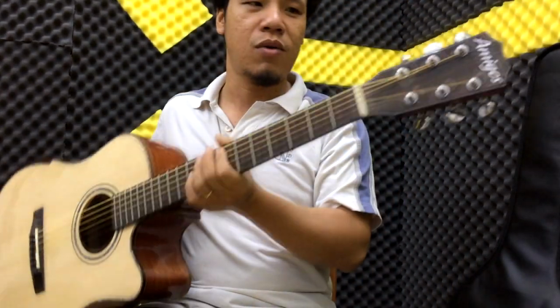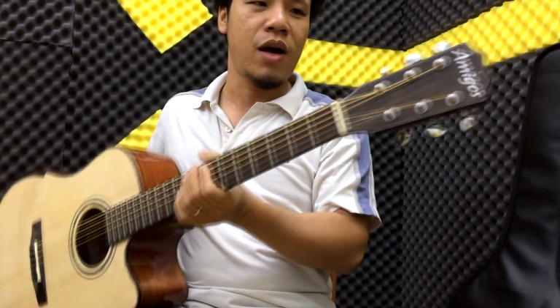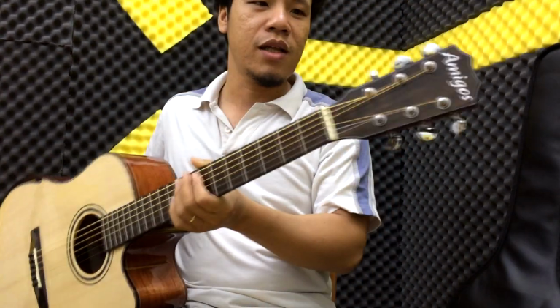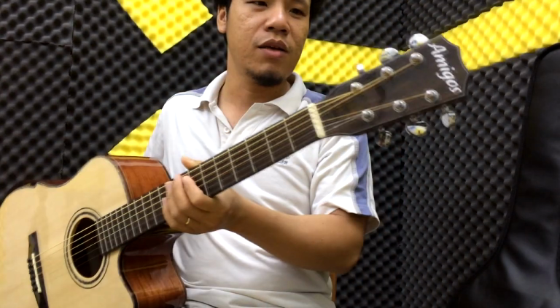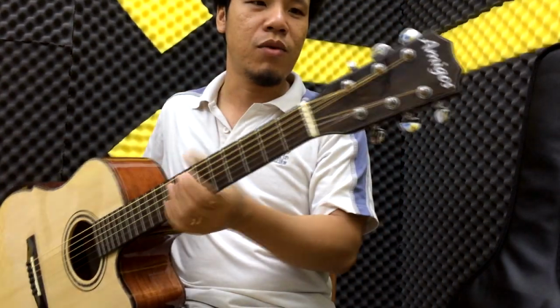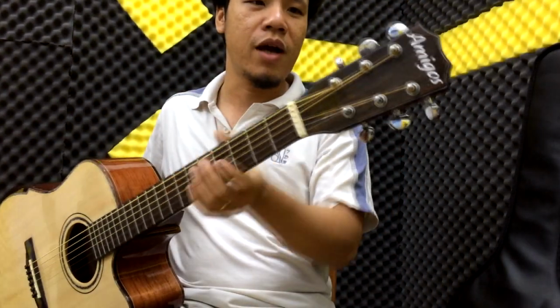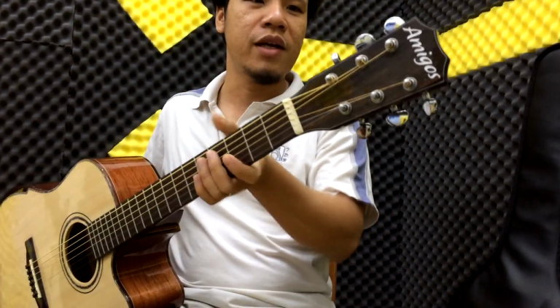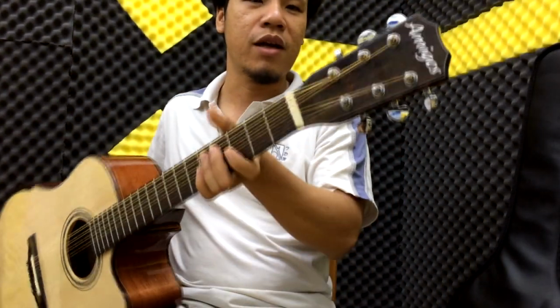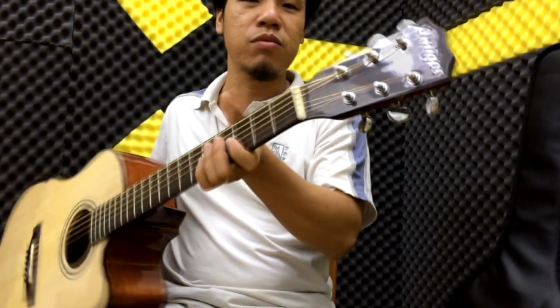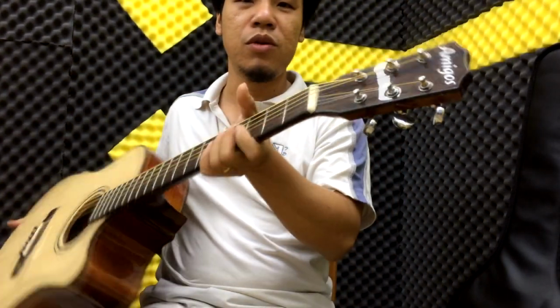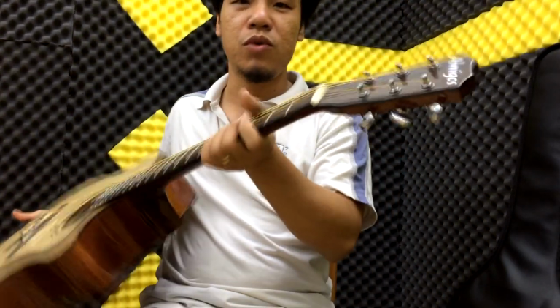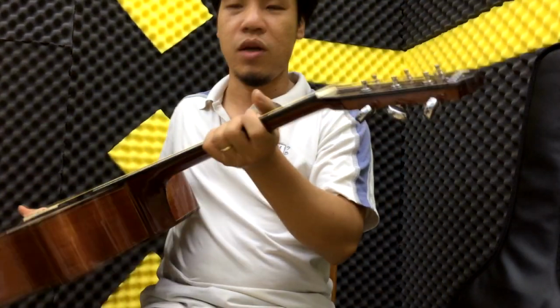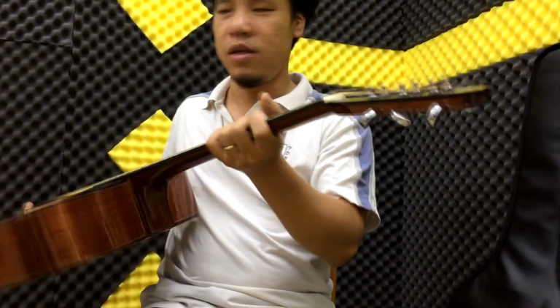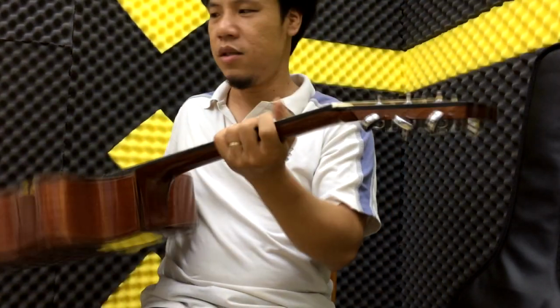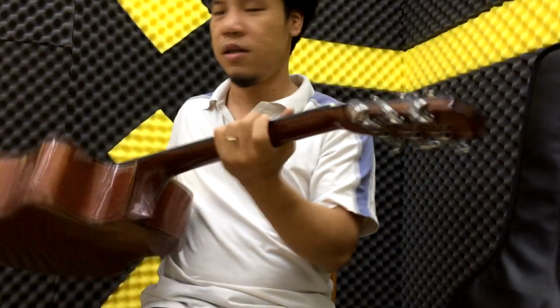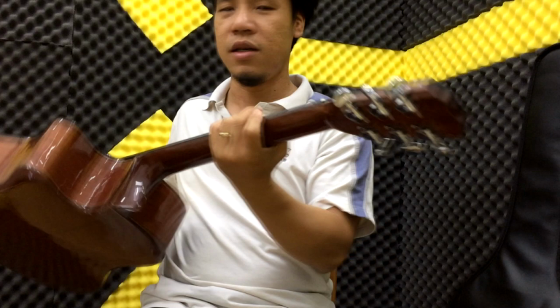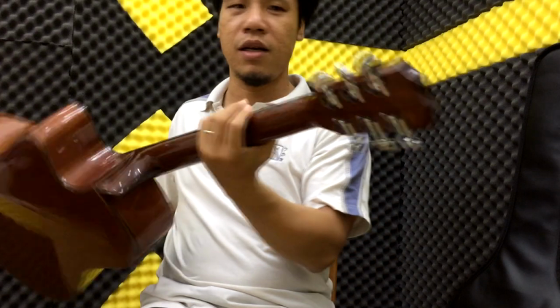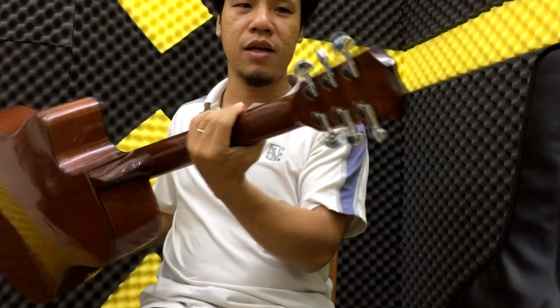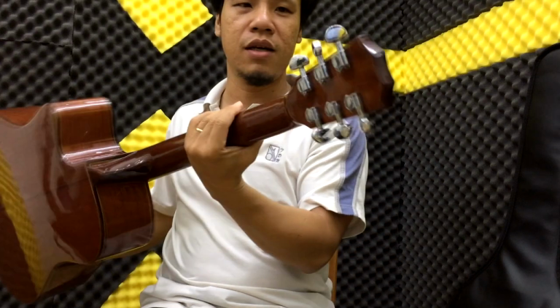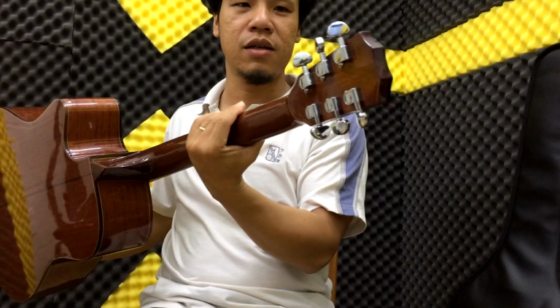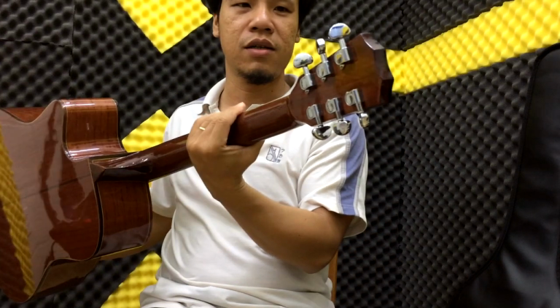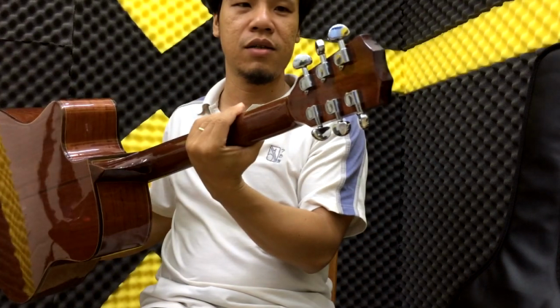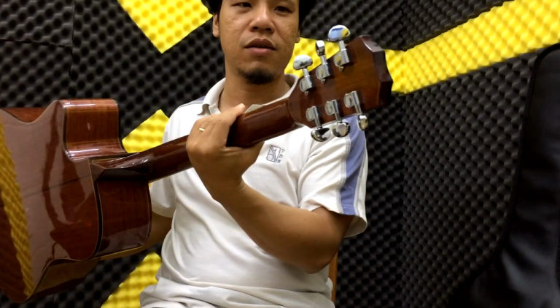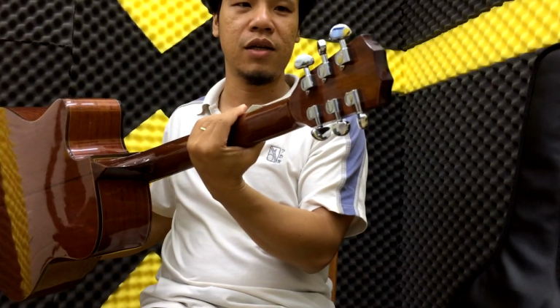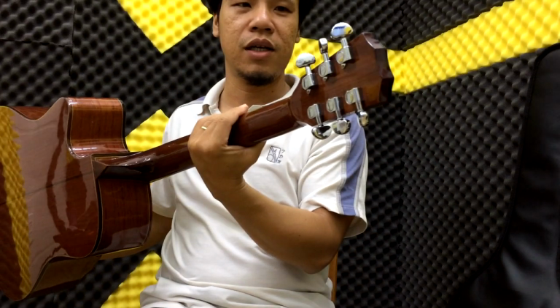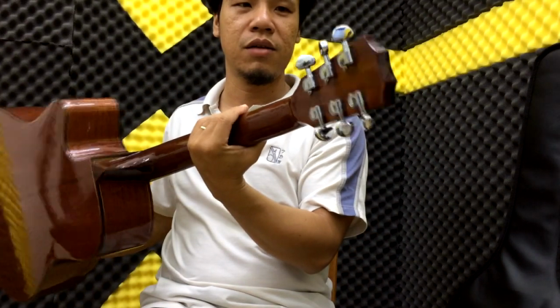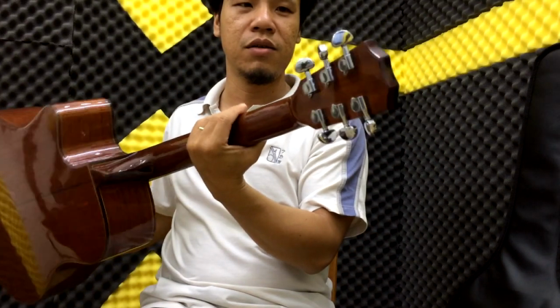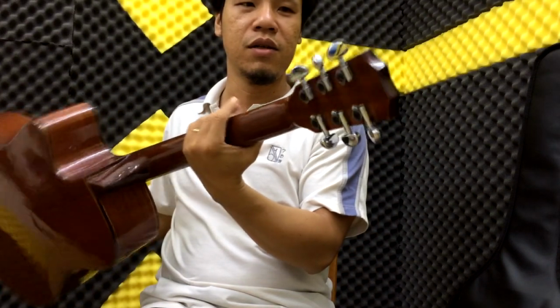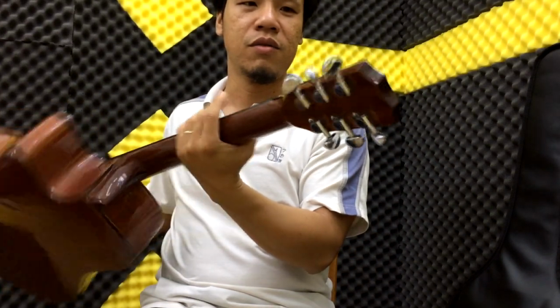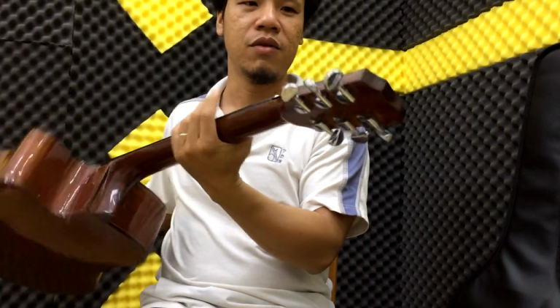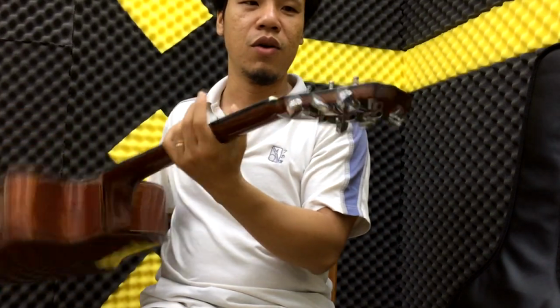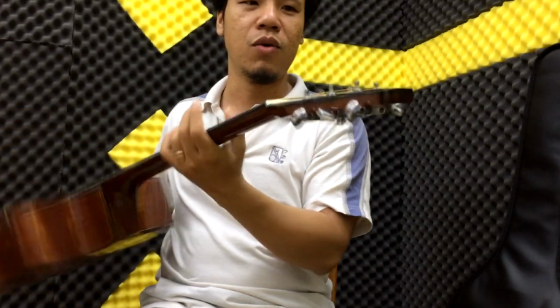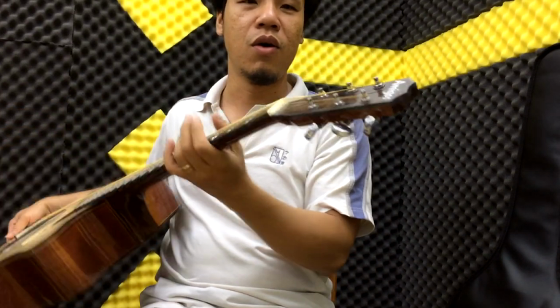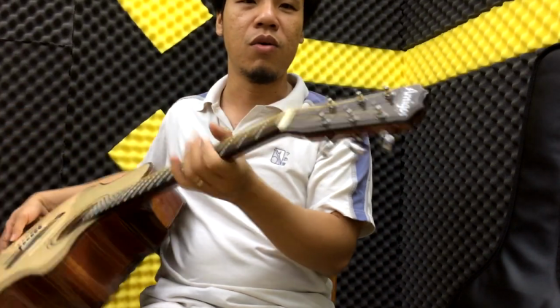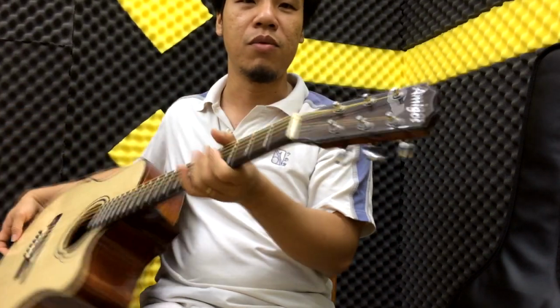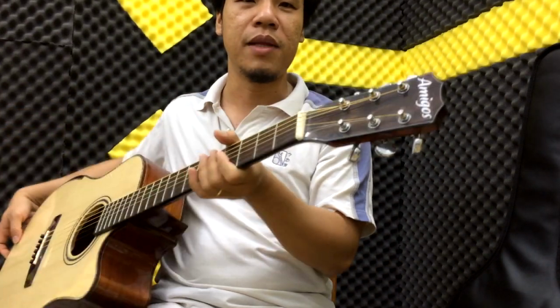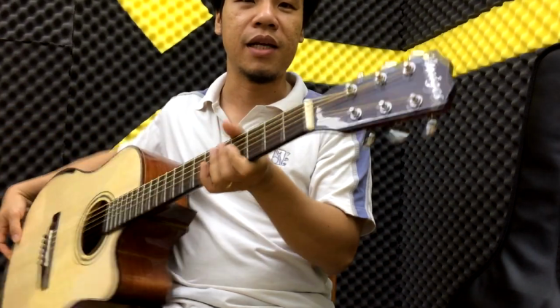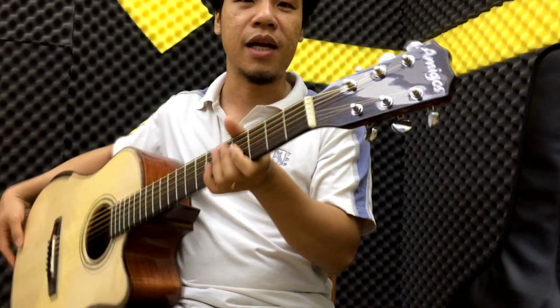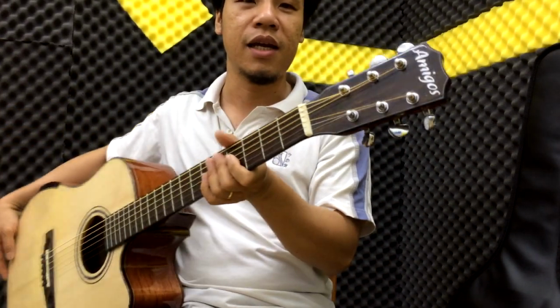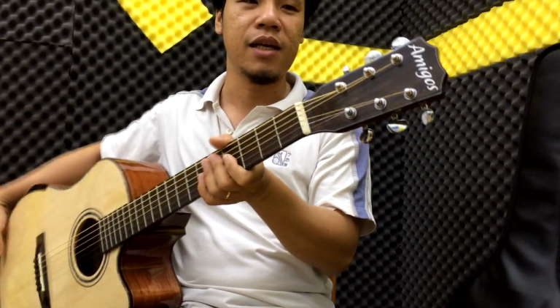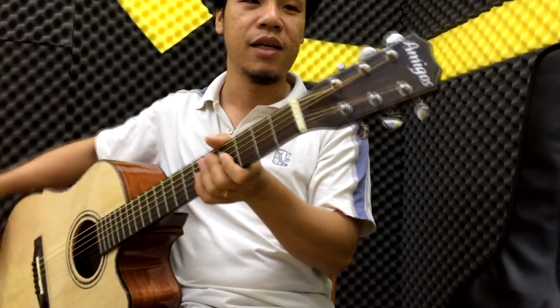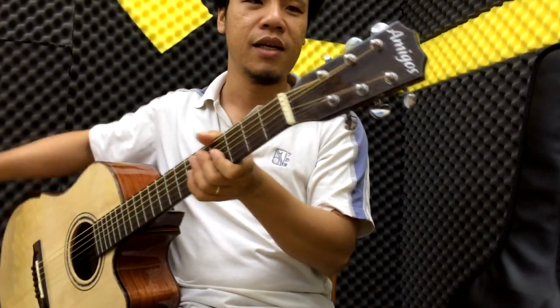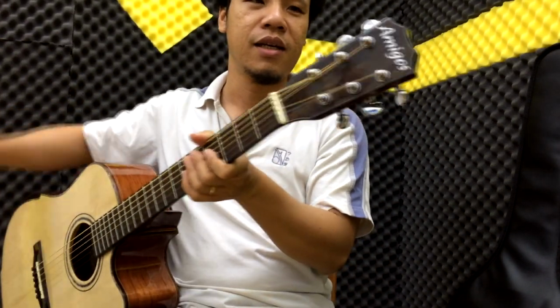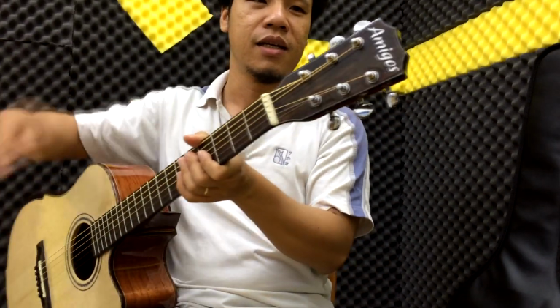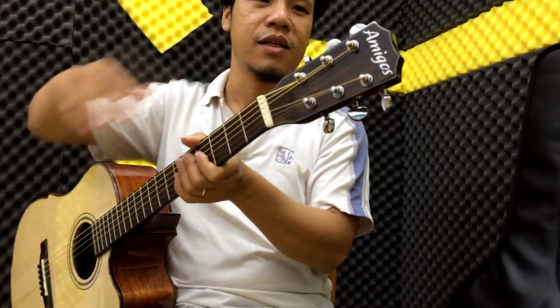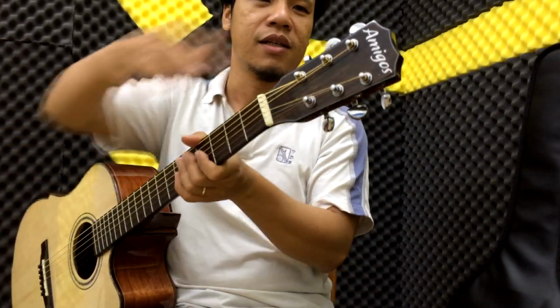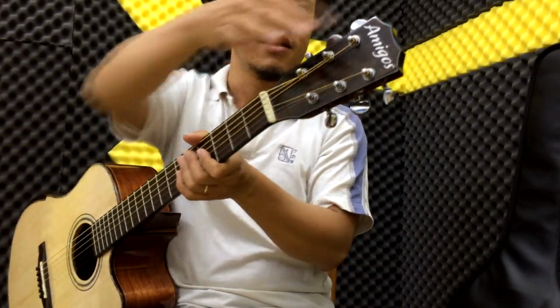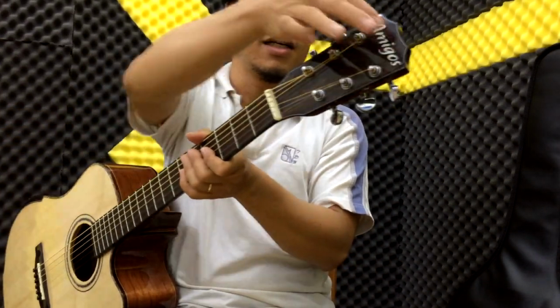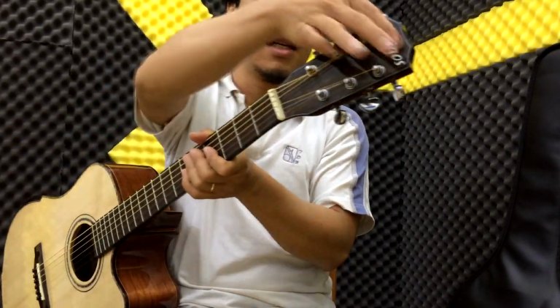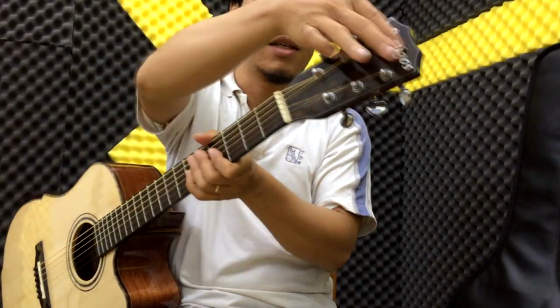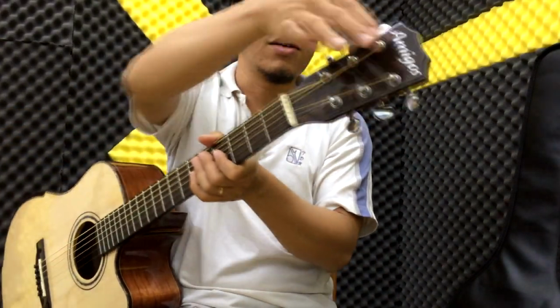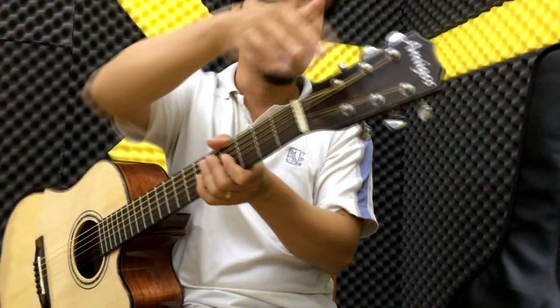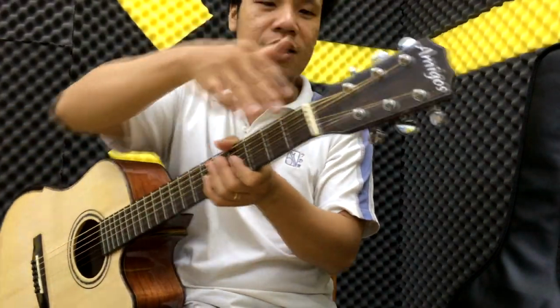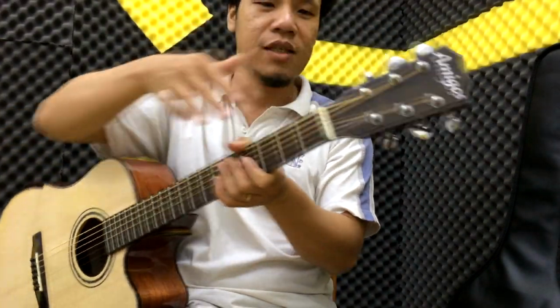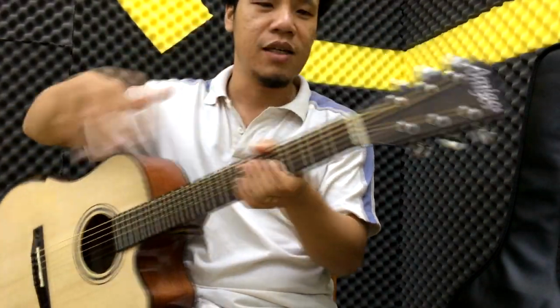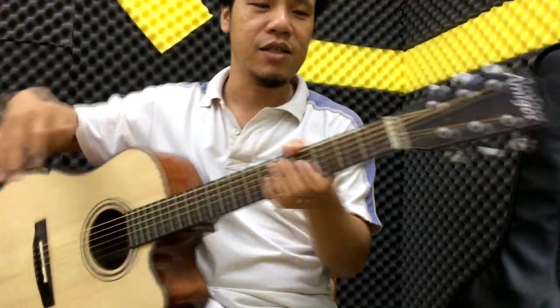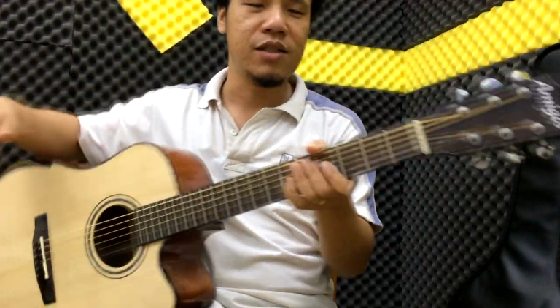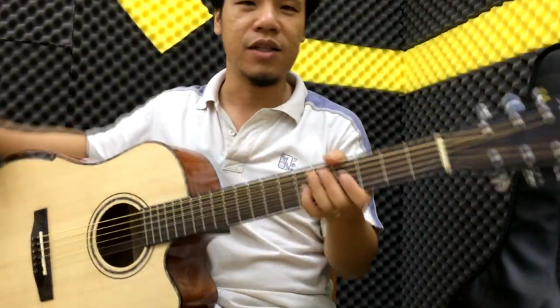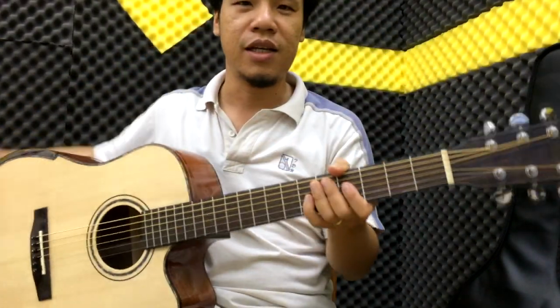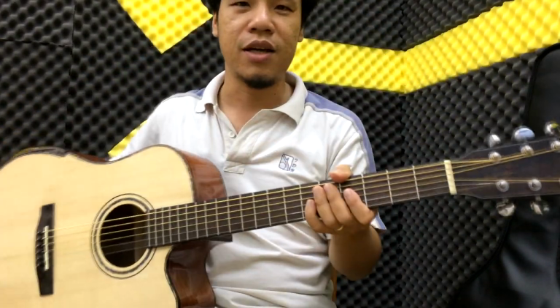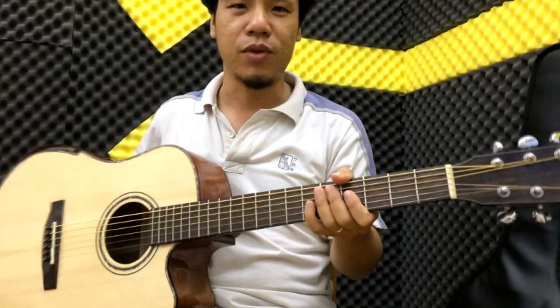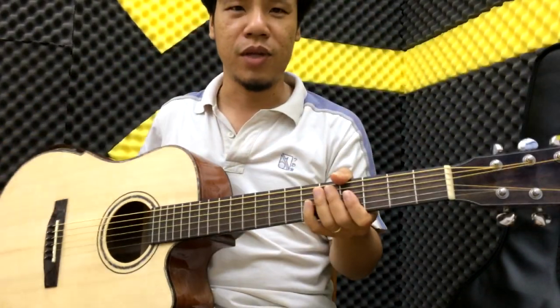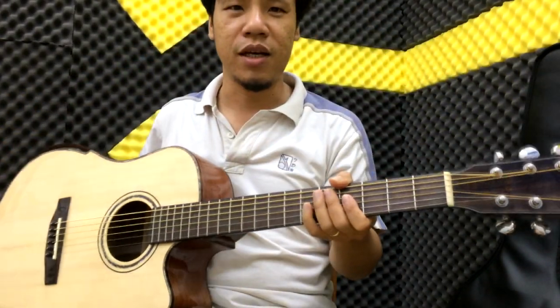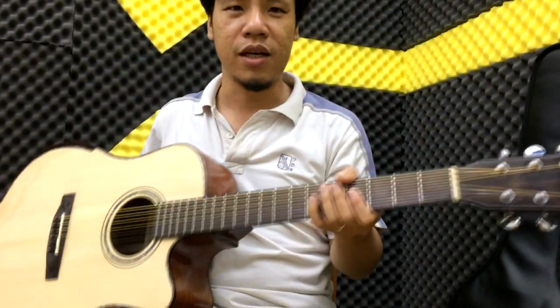Khóa thì là khóa inox tiêu chuẩn. Và logo của mình ở đây - đây là cho series đầu tiên.